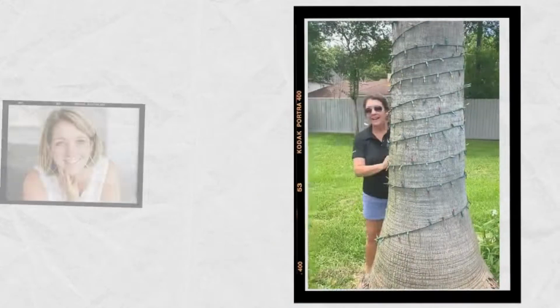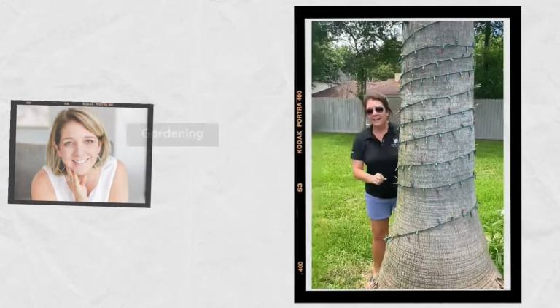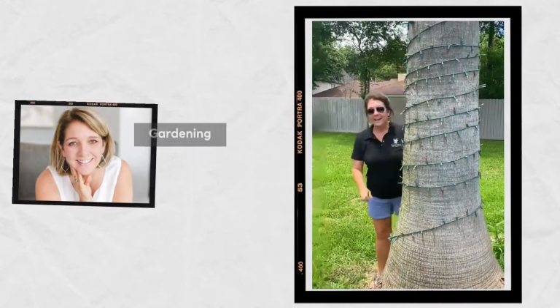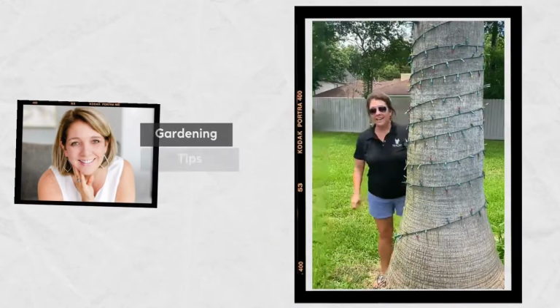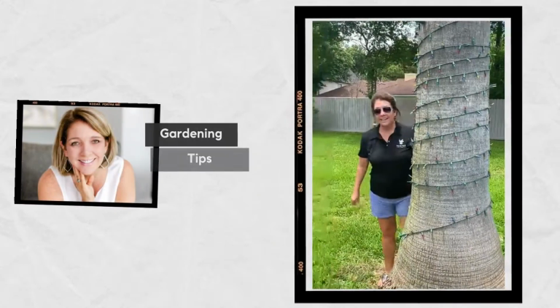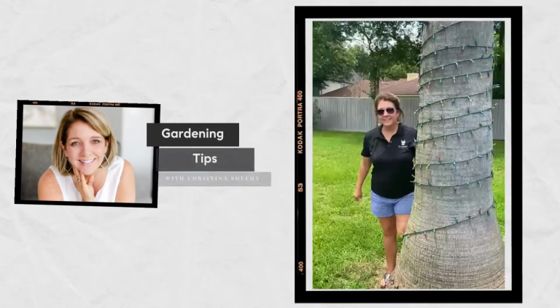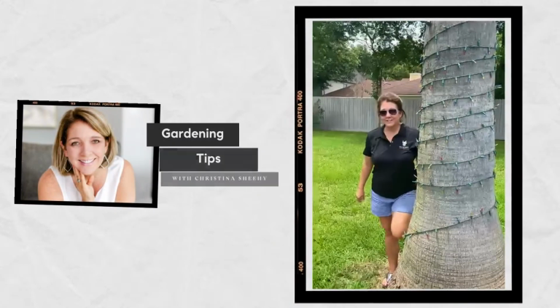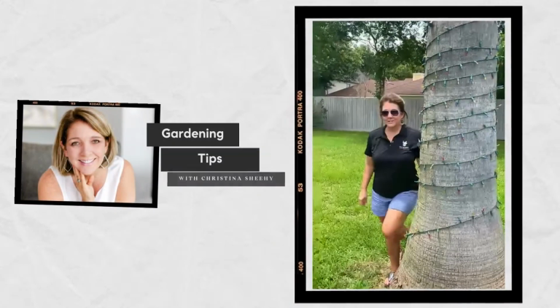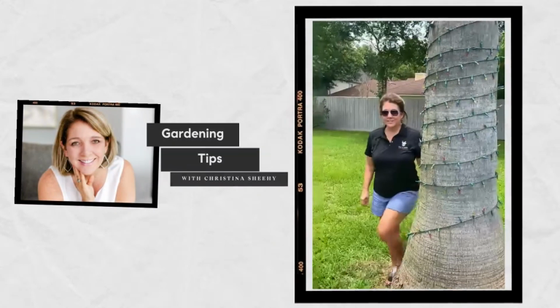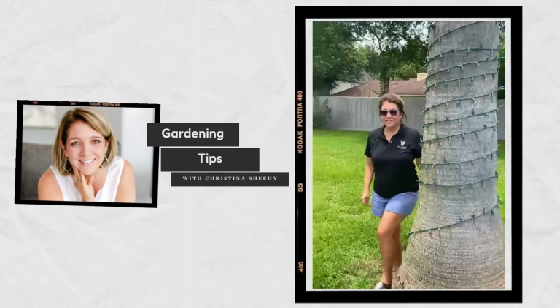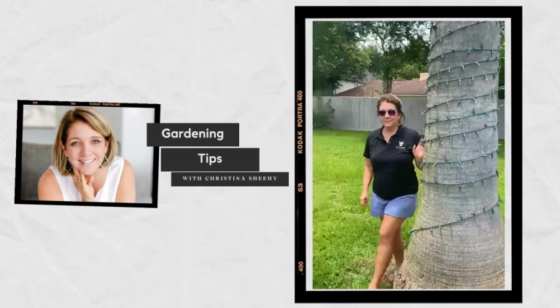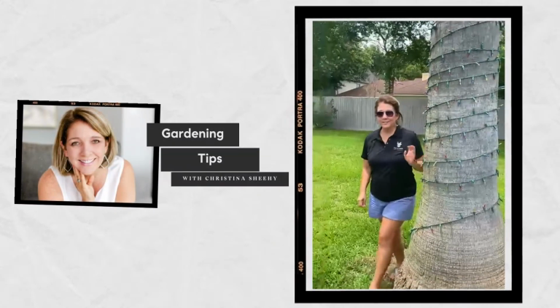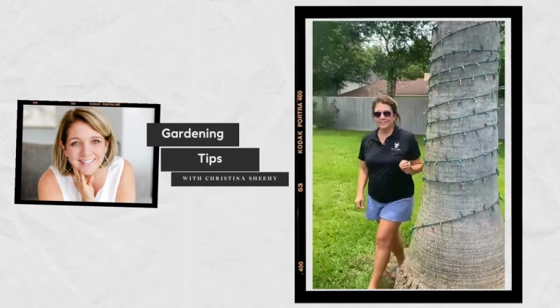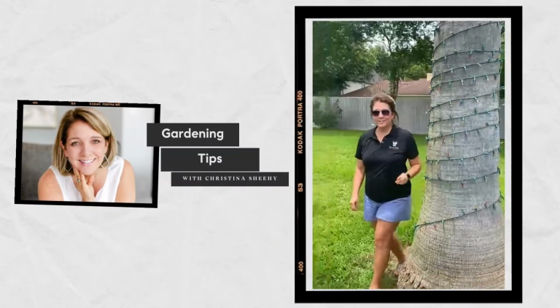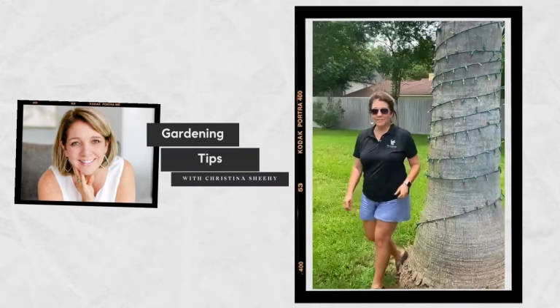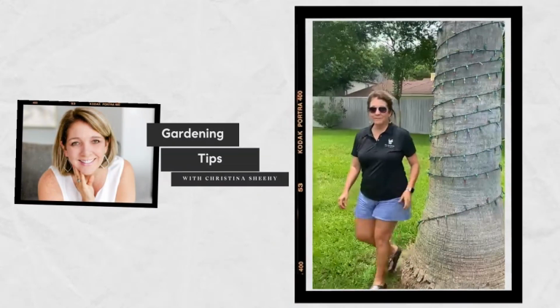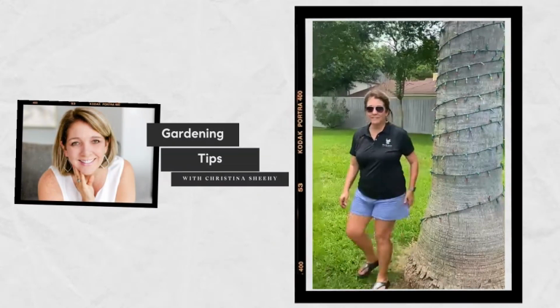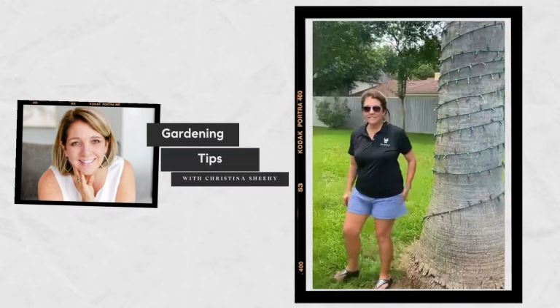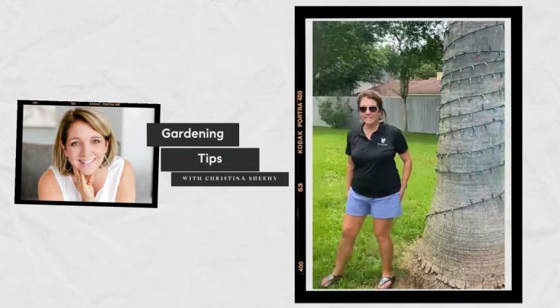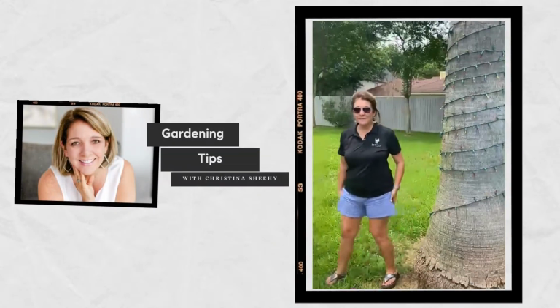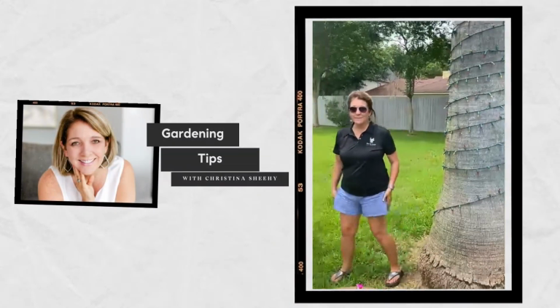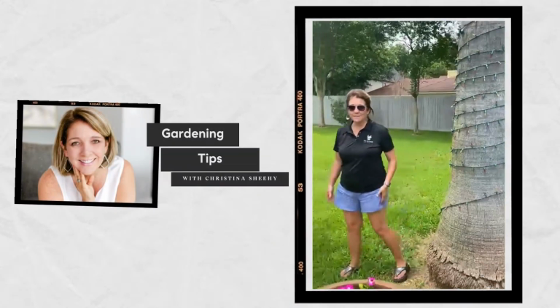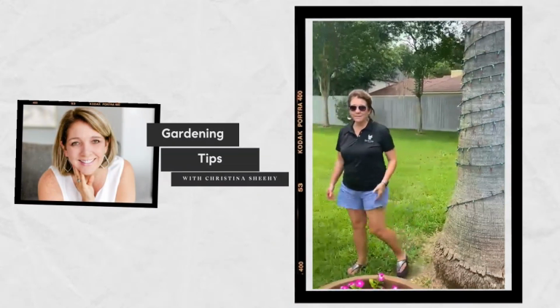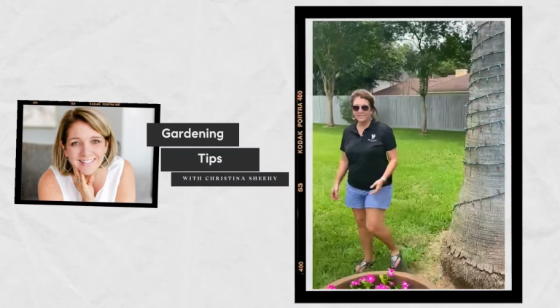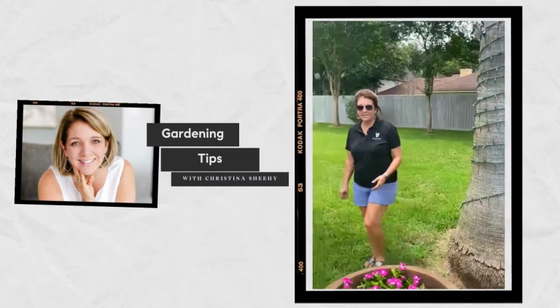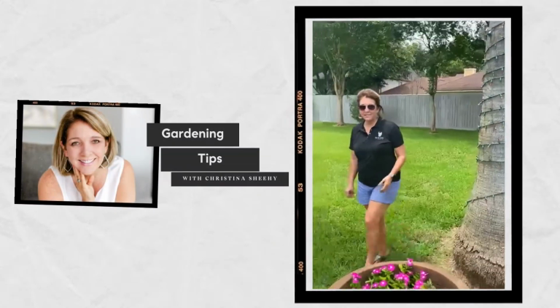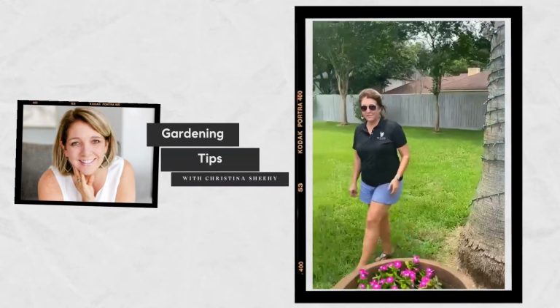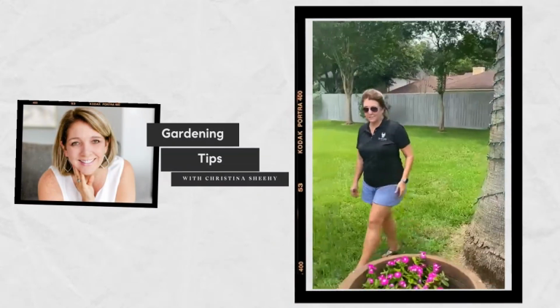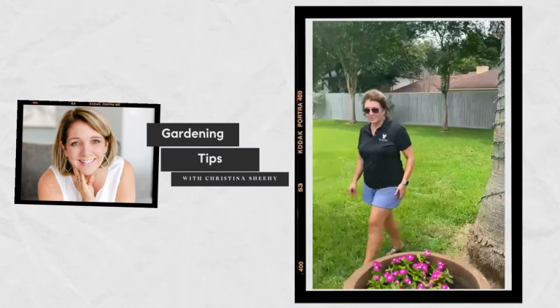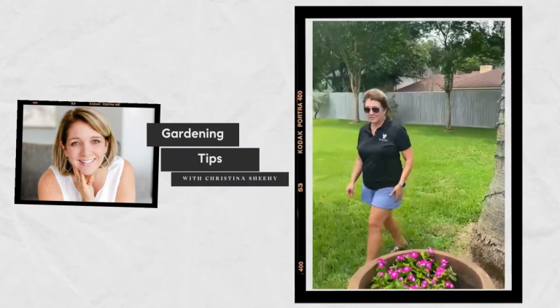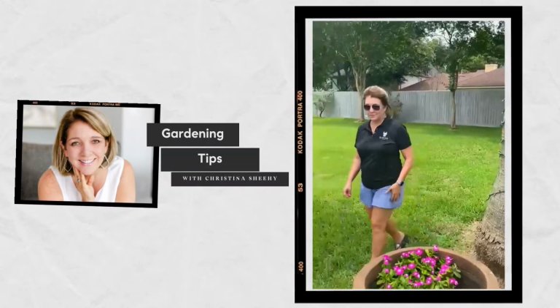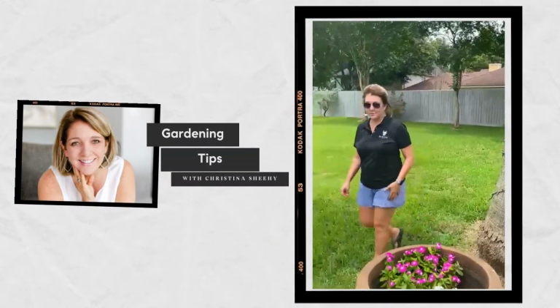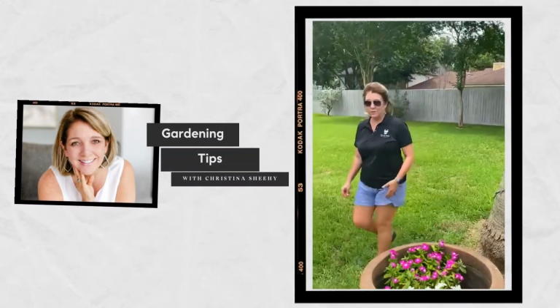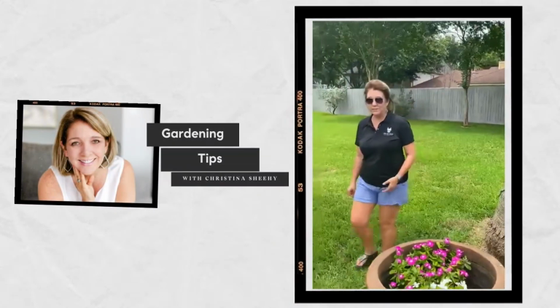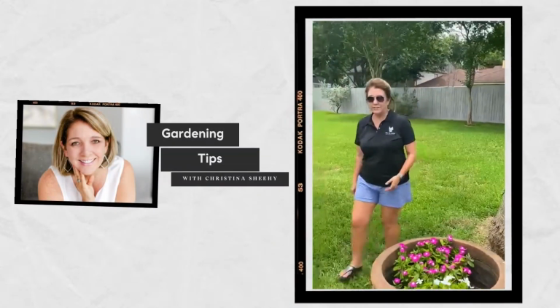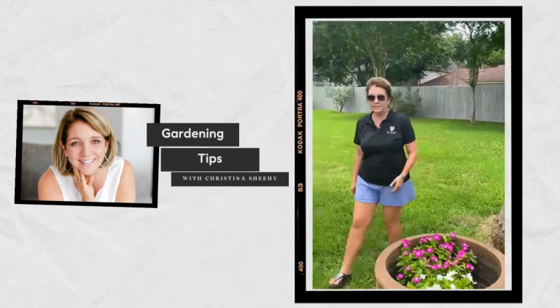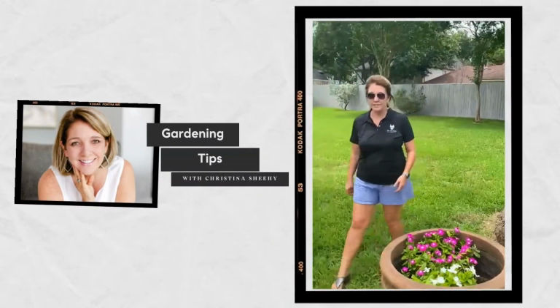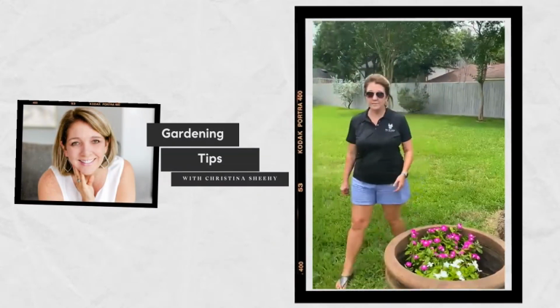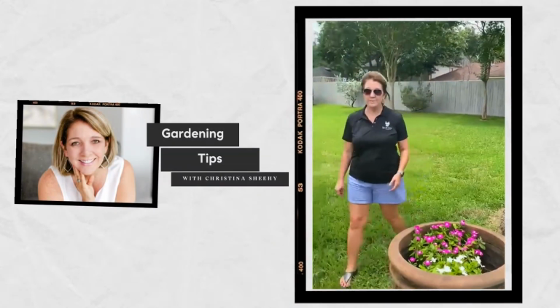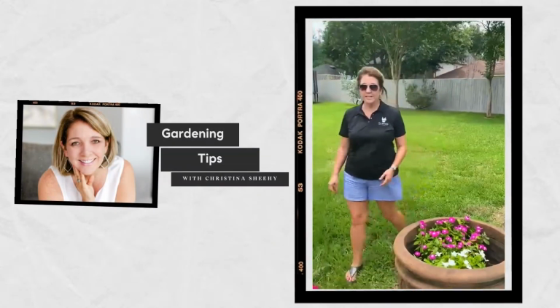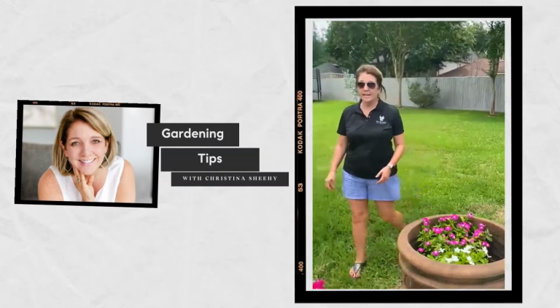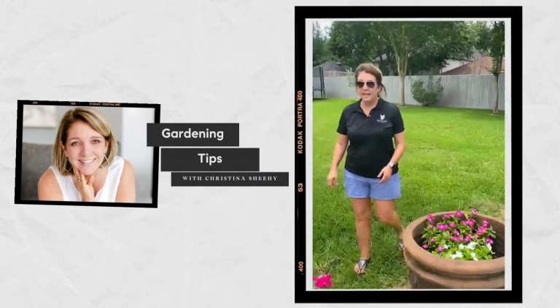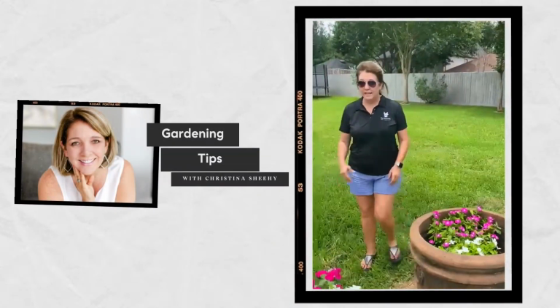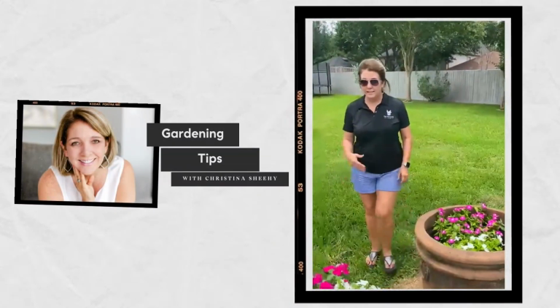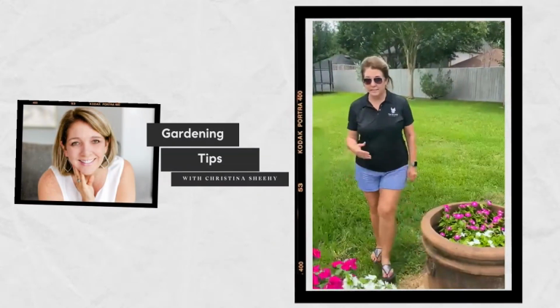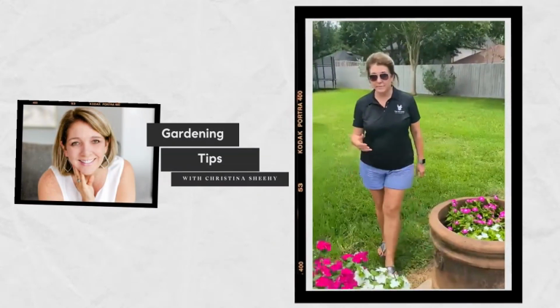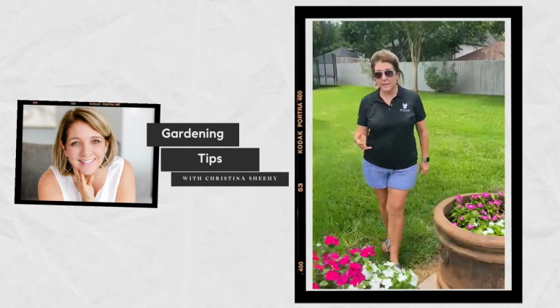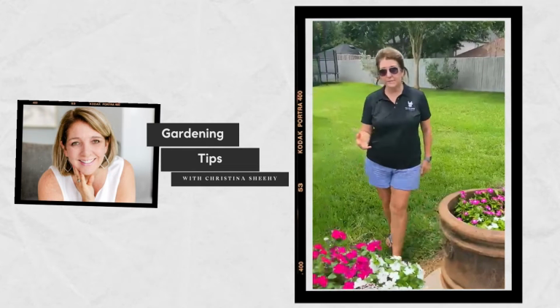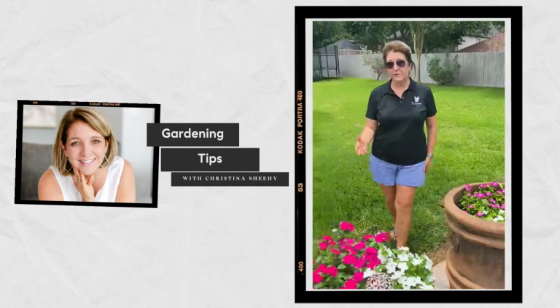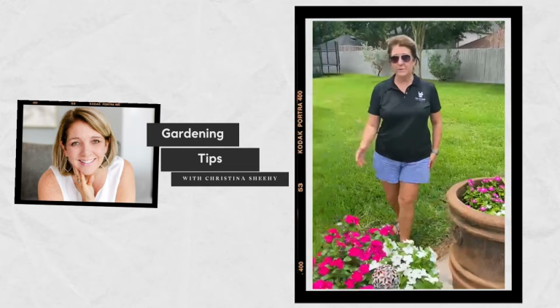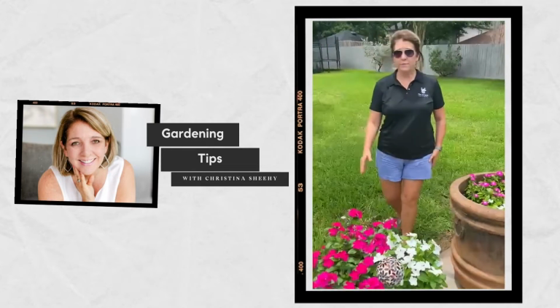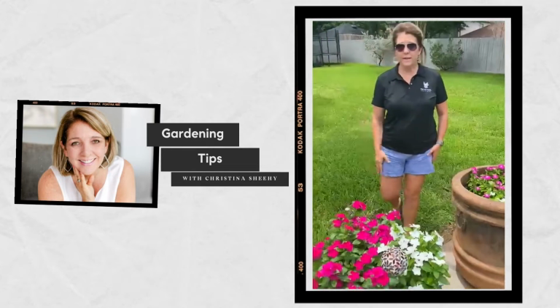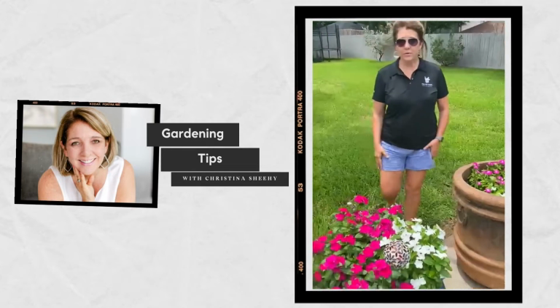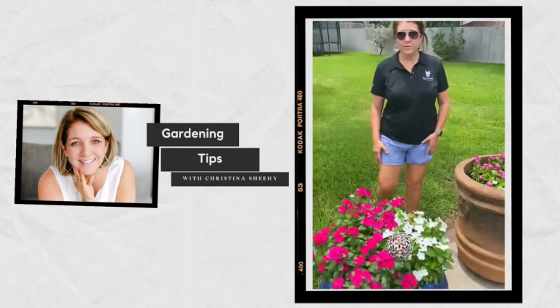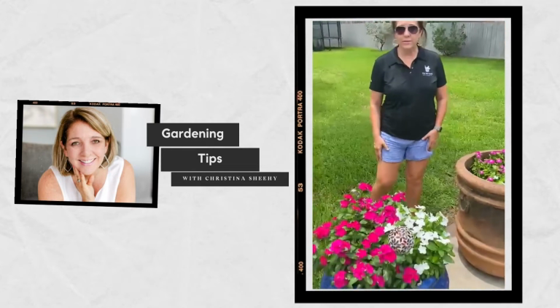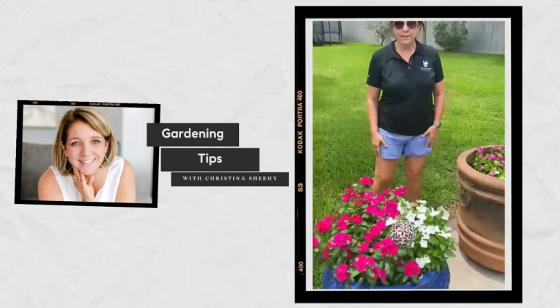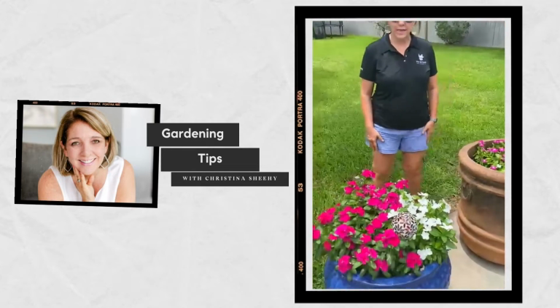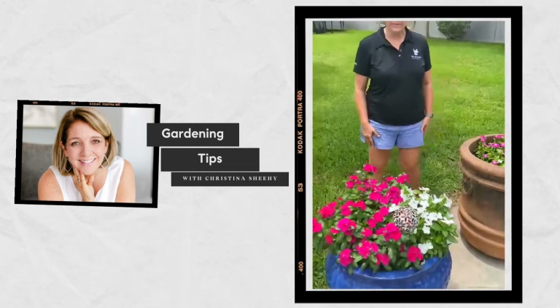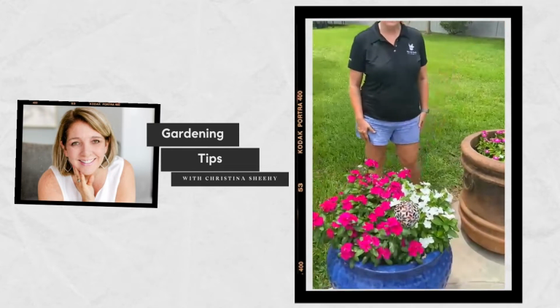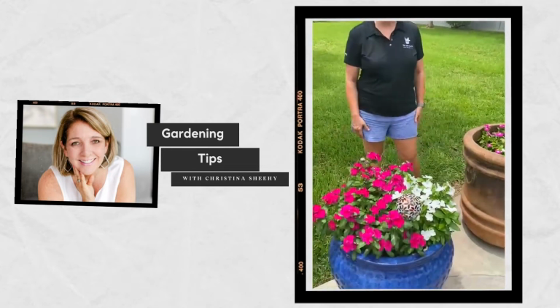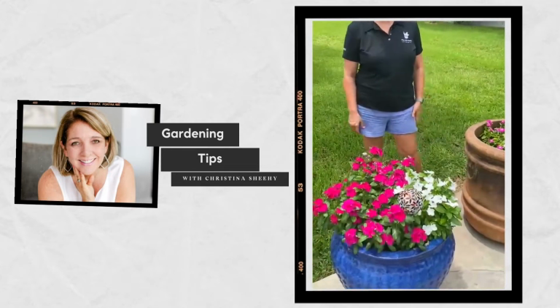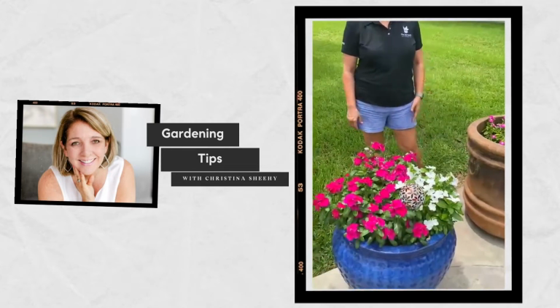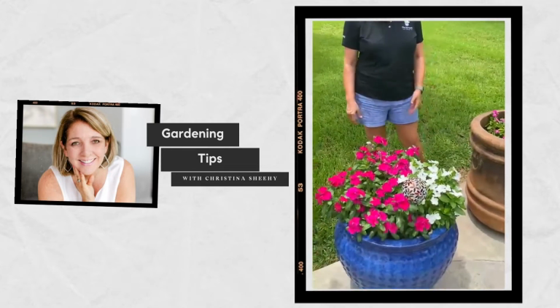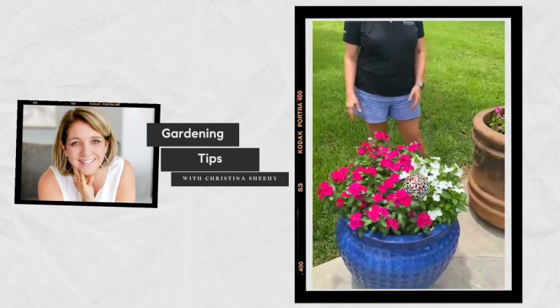Hi, it's Christine. I'm with the Jill Smith team and I wanted to share with you some gardening tips and some of my favorite flowers that I have in my own backyard.